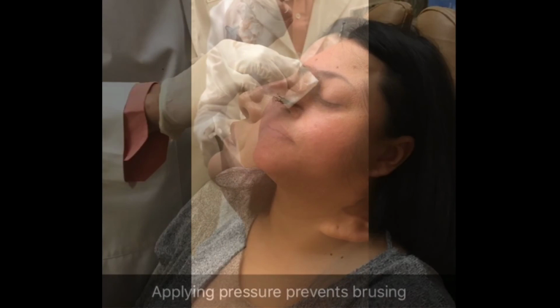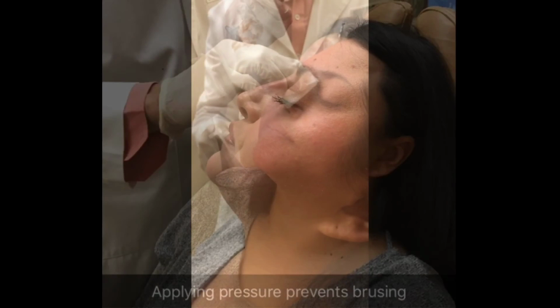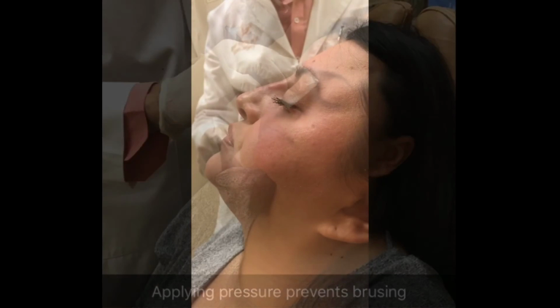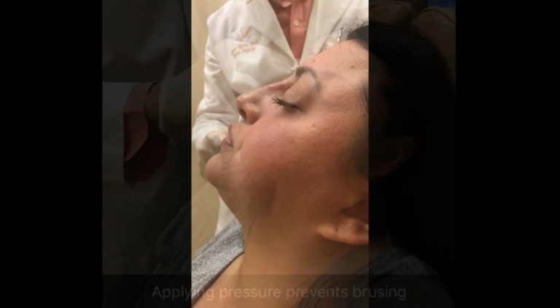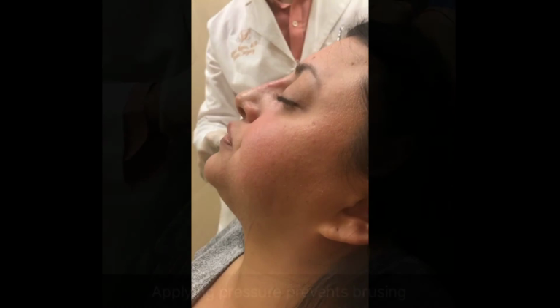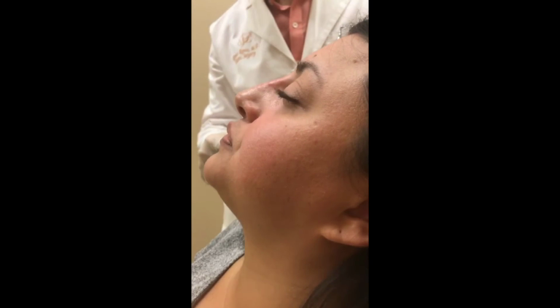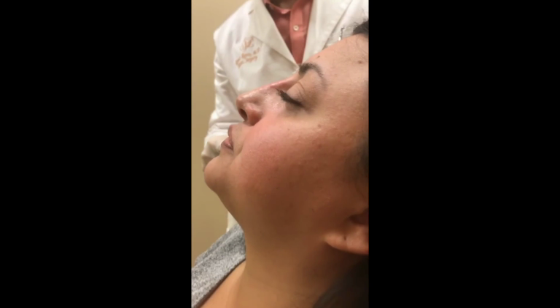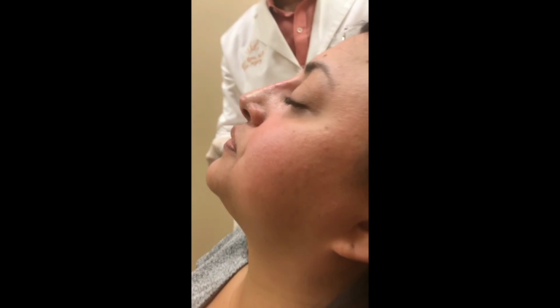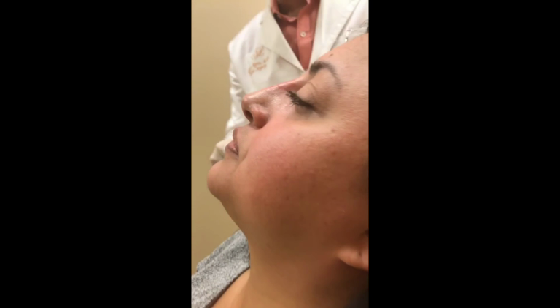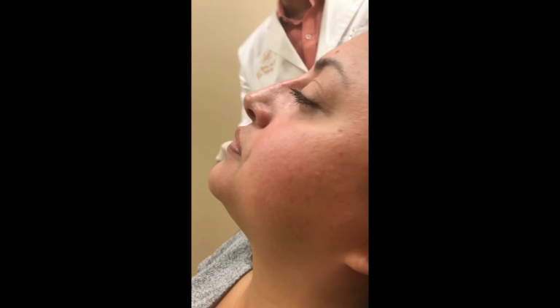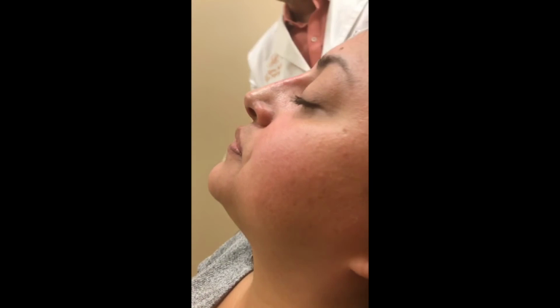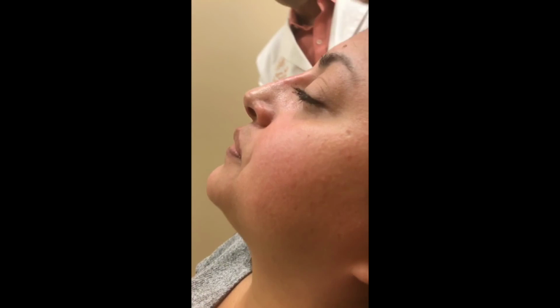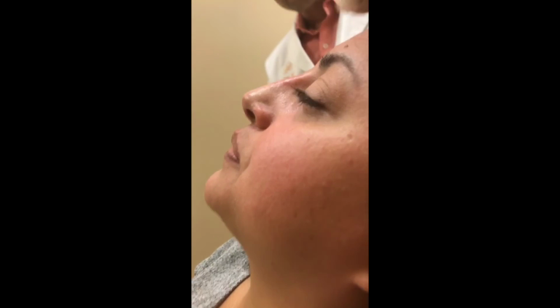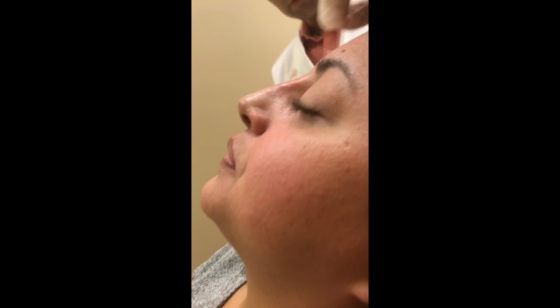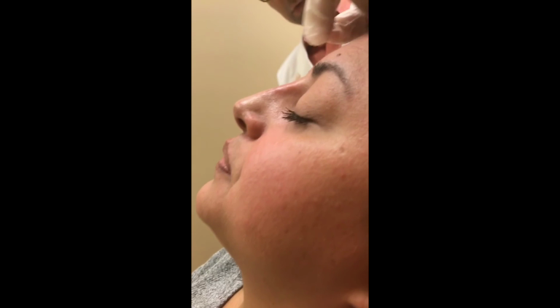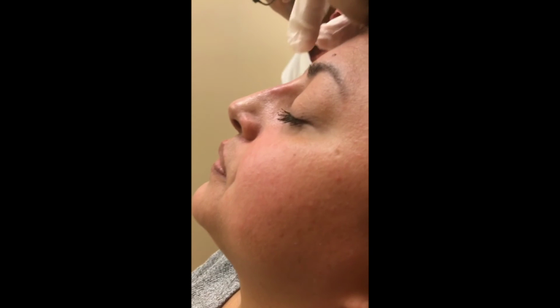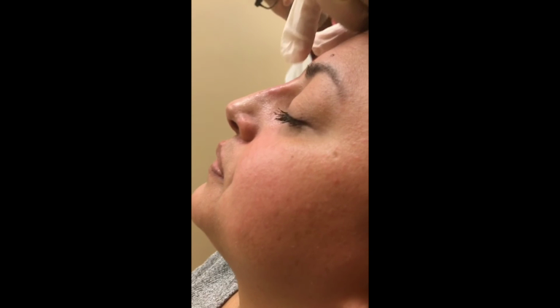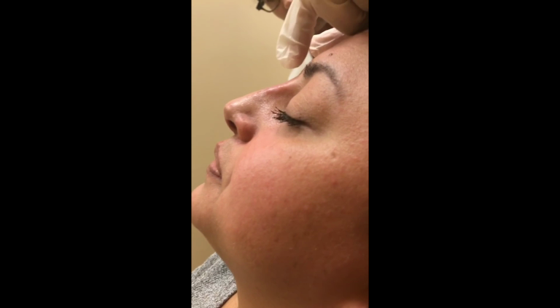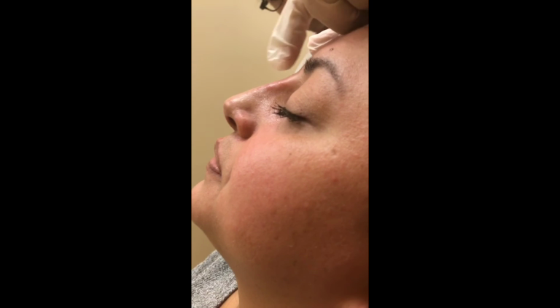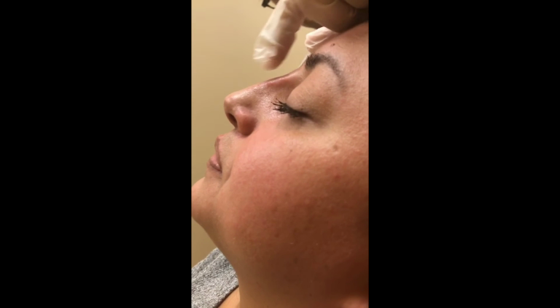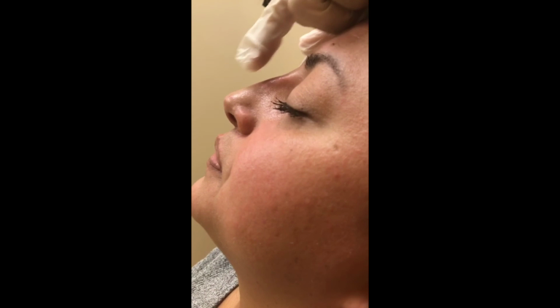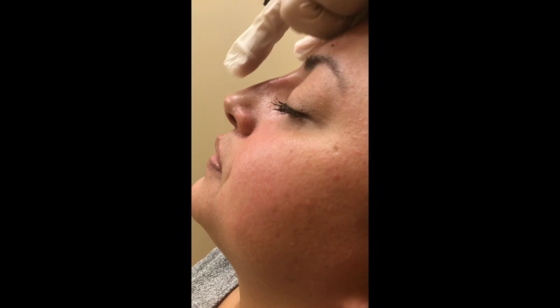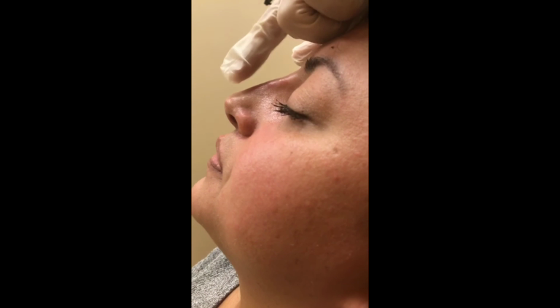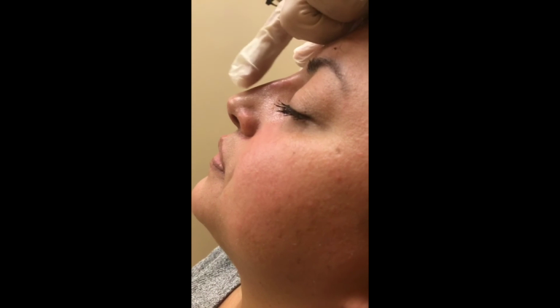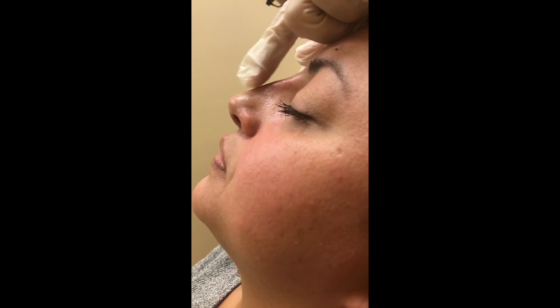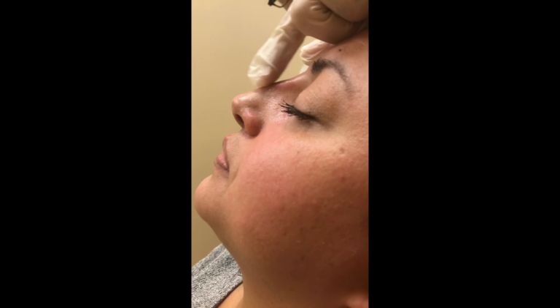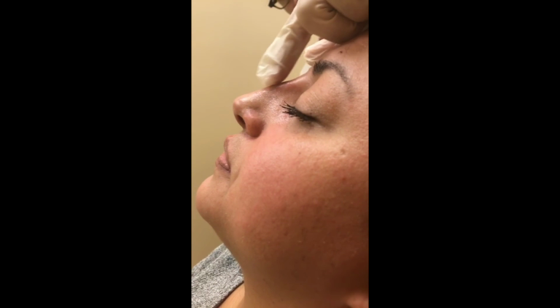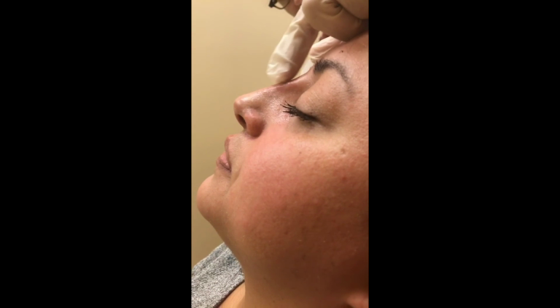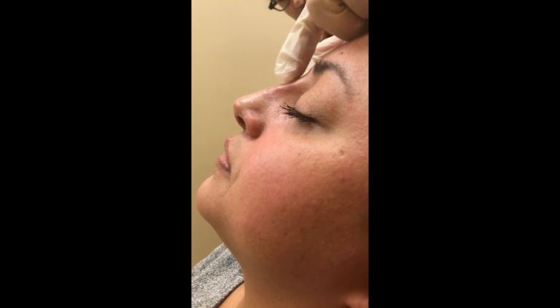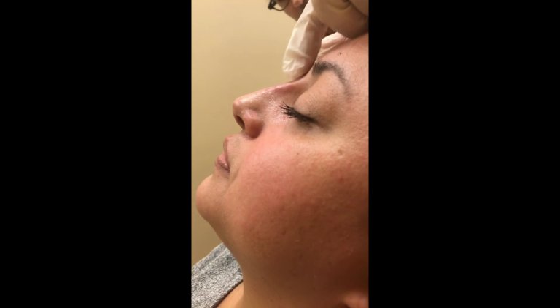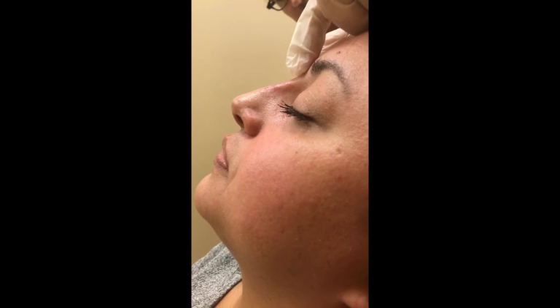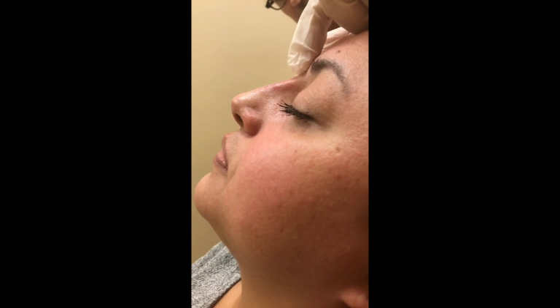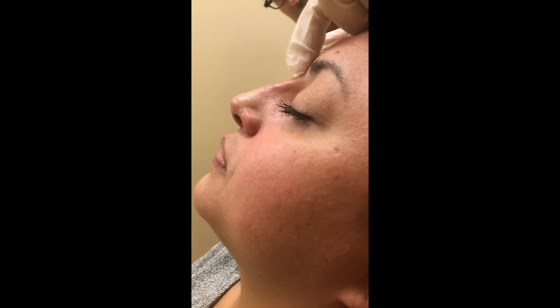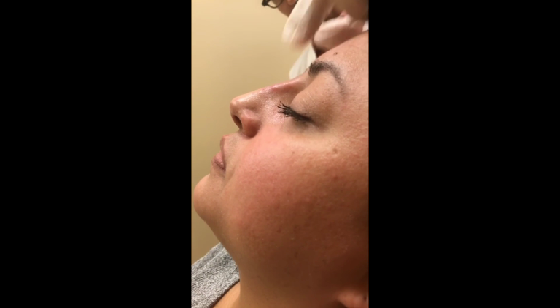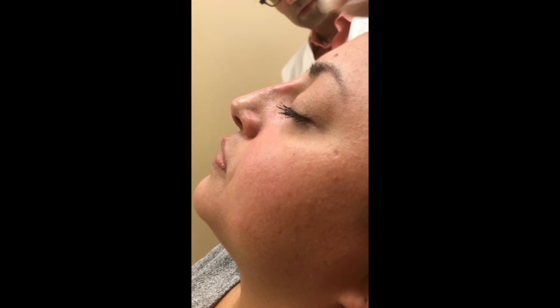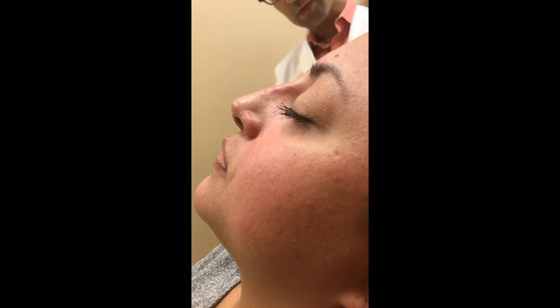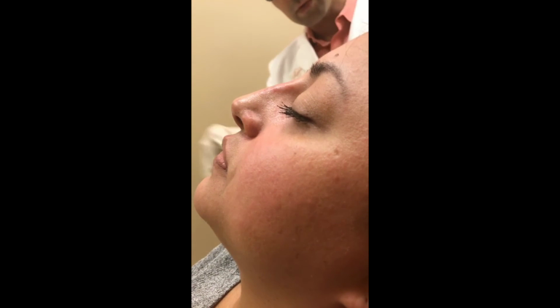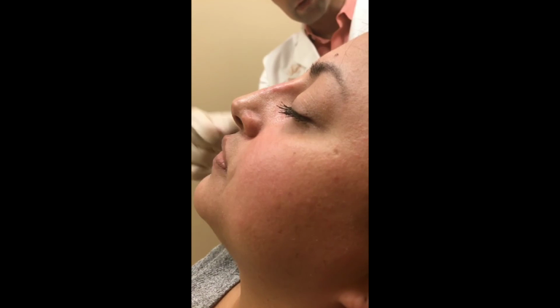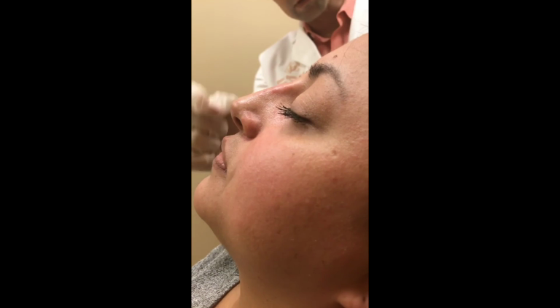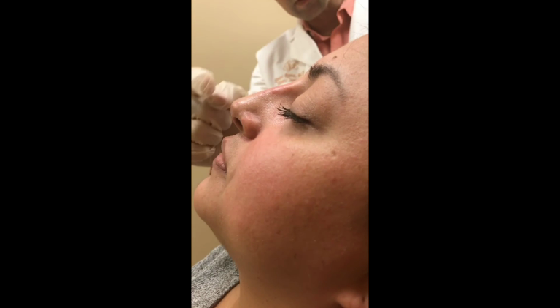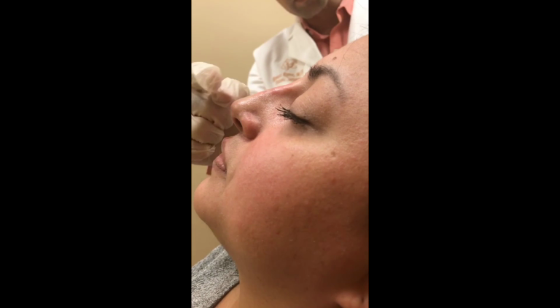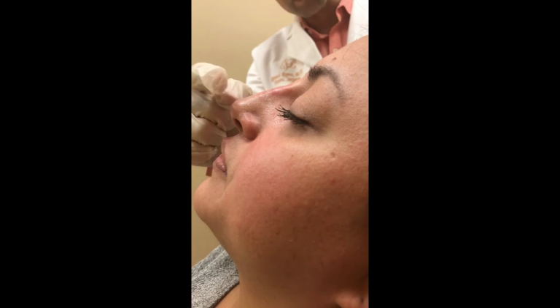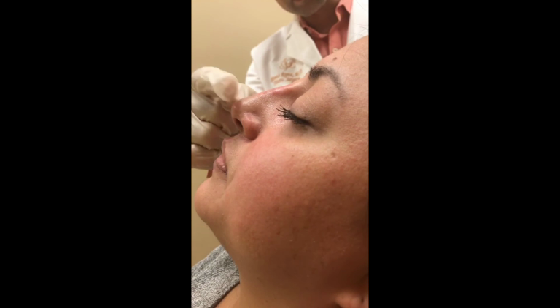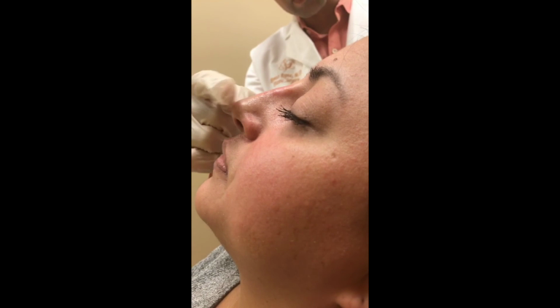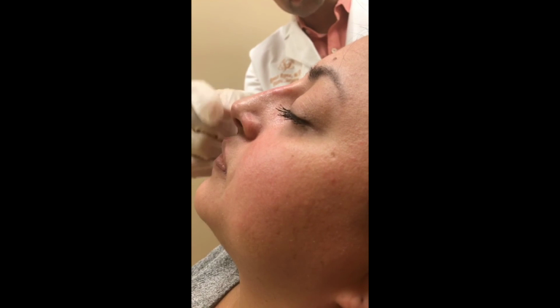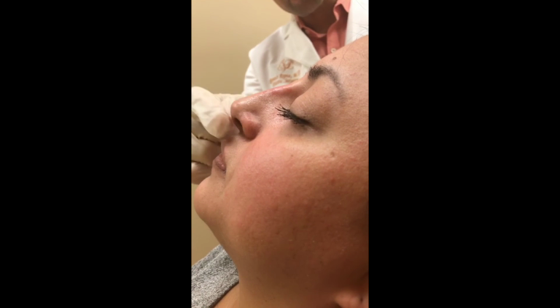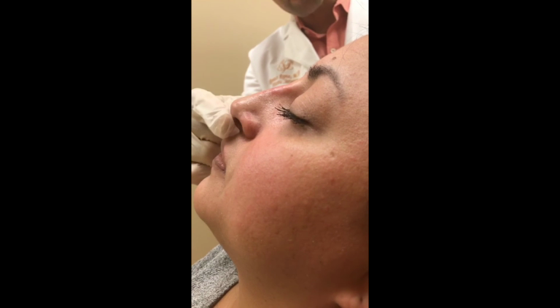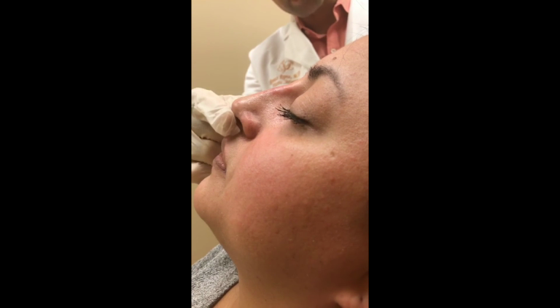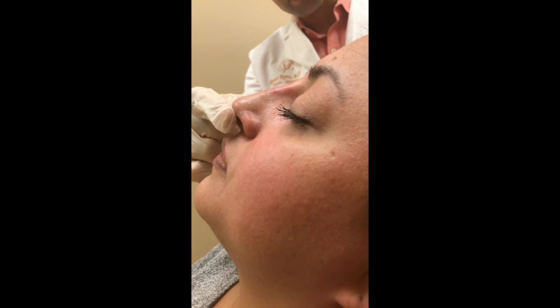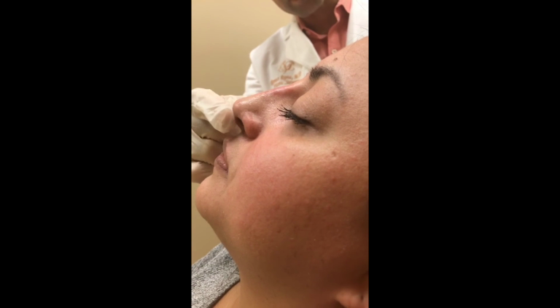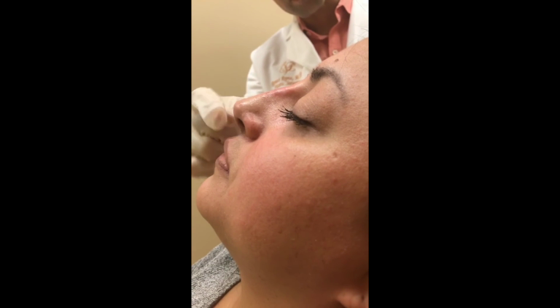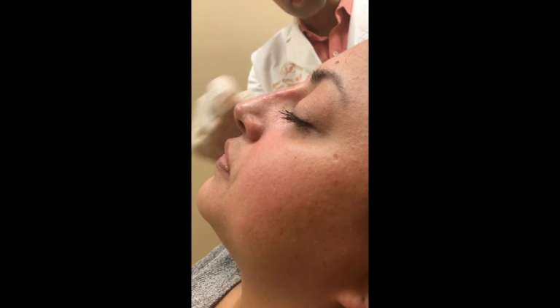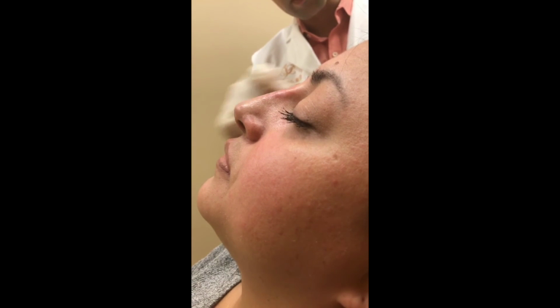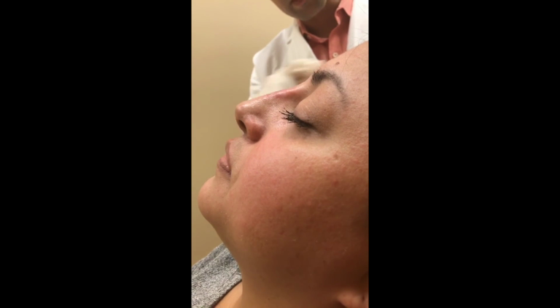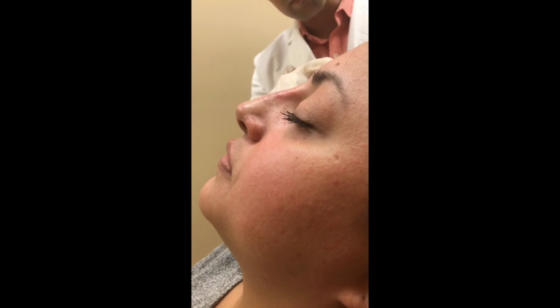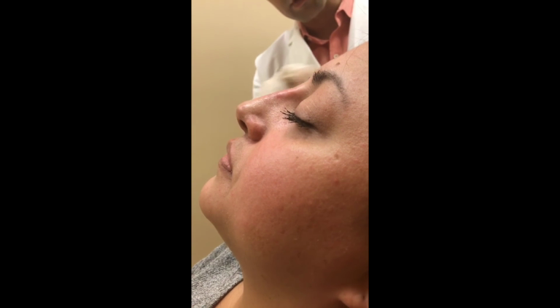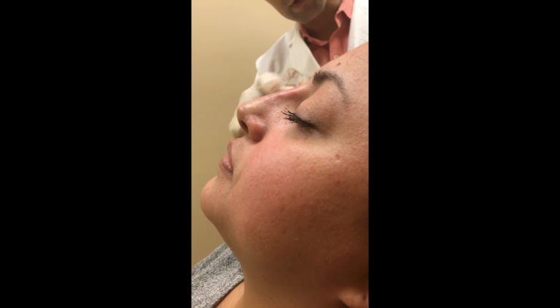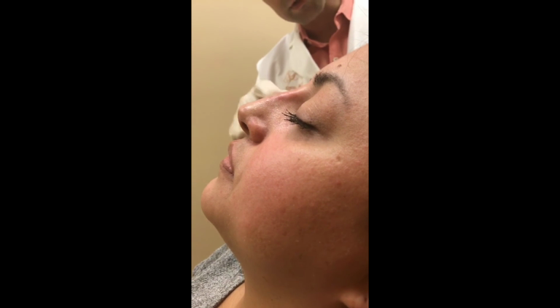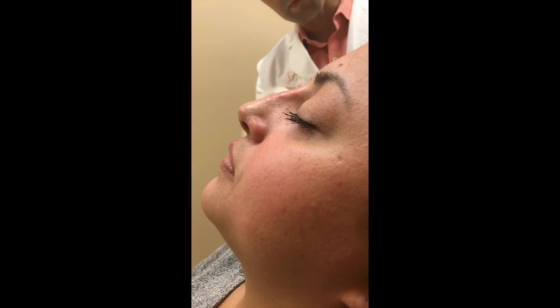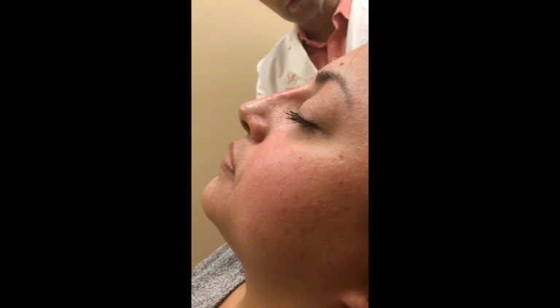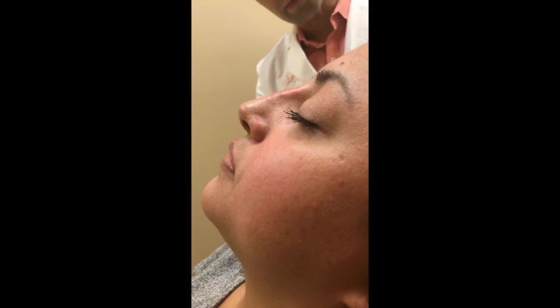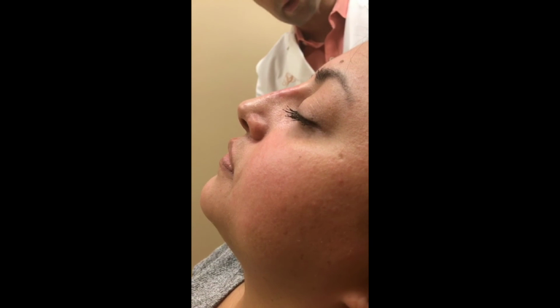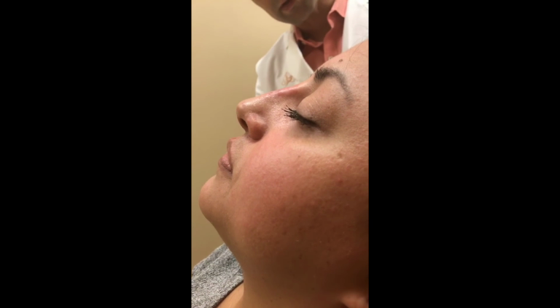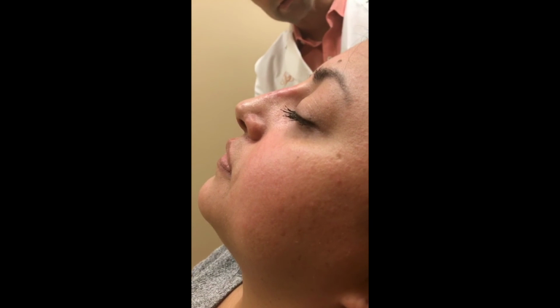All right, we're all done with the non-surgical rhinoplasty. The bridge is smooth, the tip is elevated a little bit, and everything looks more balanced.